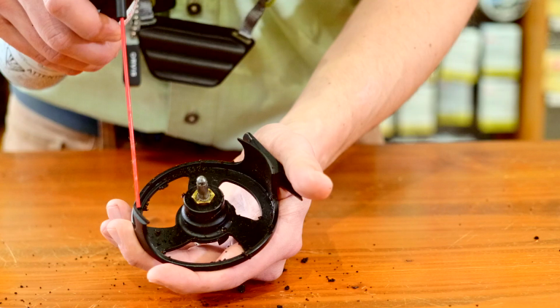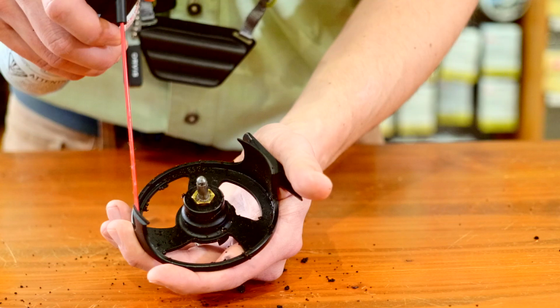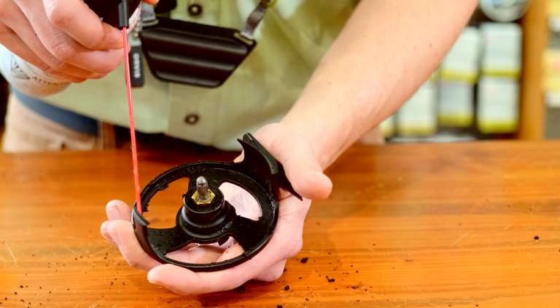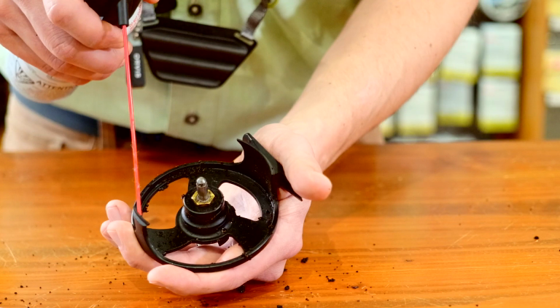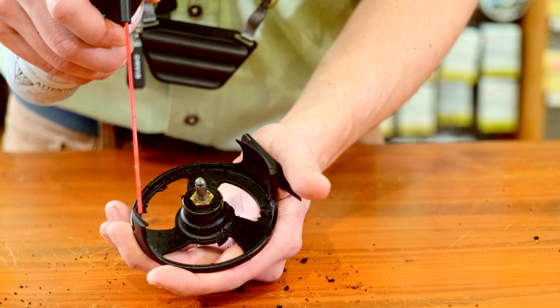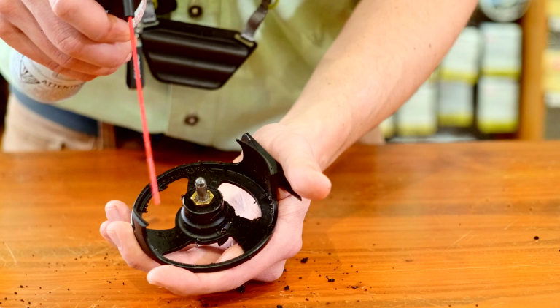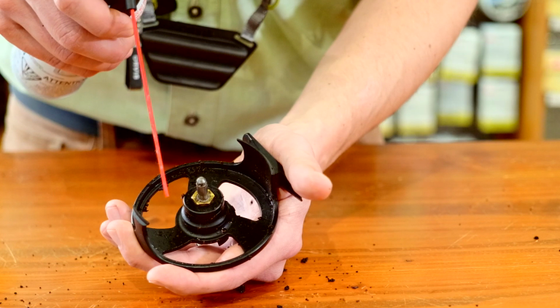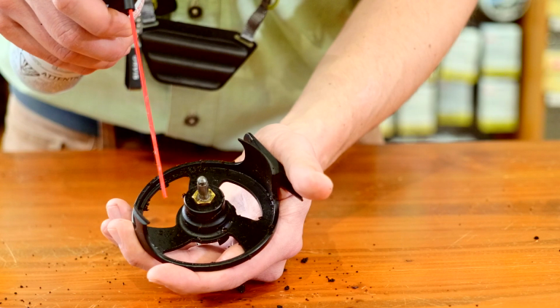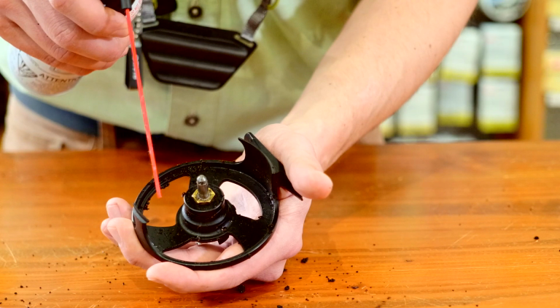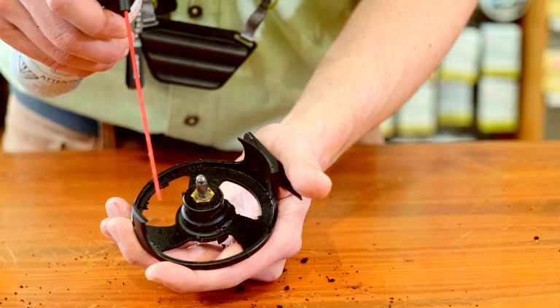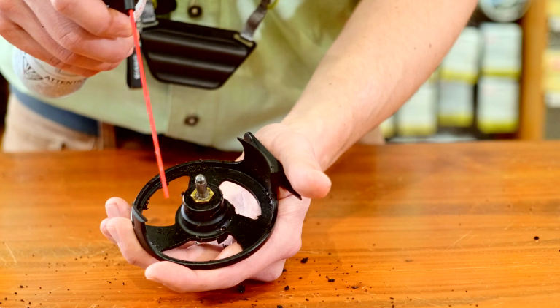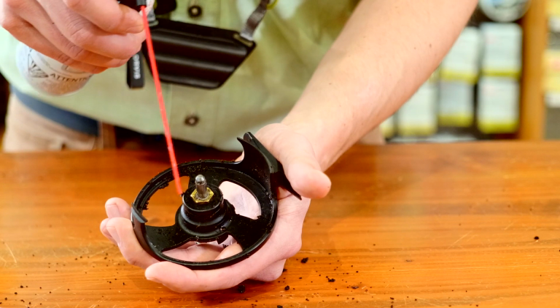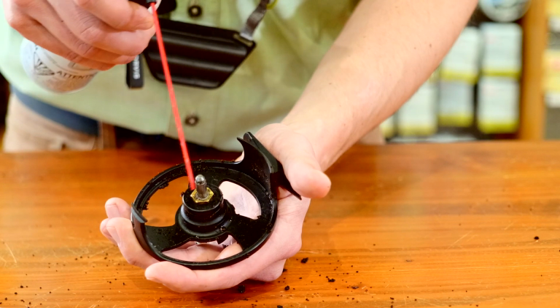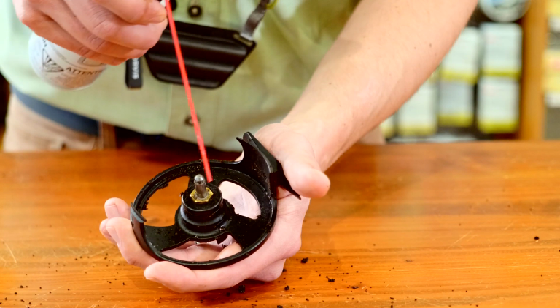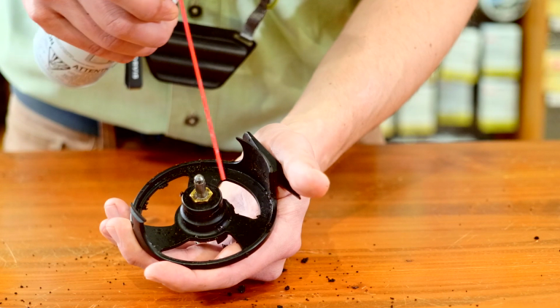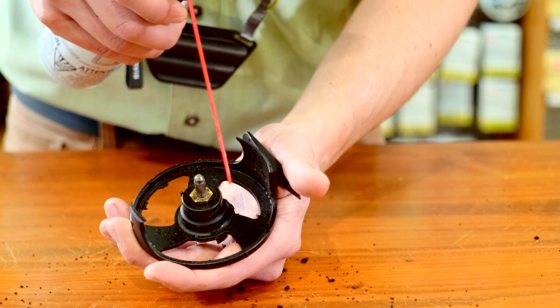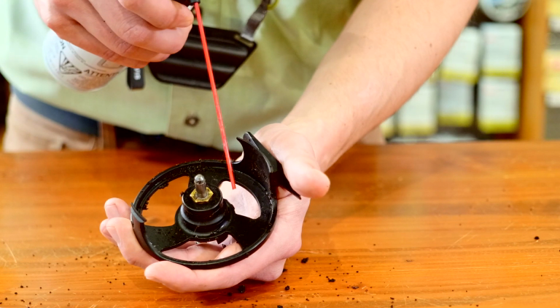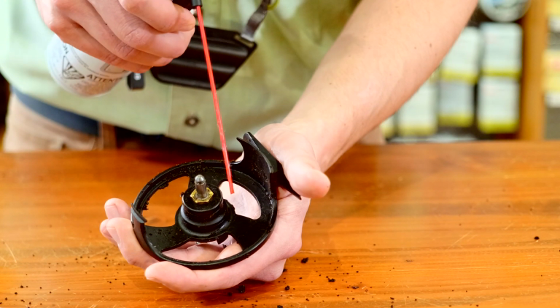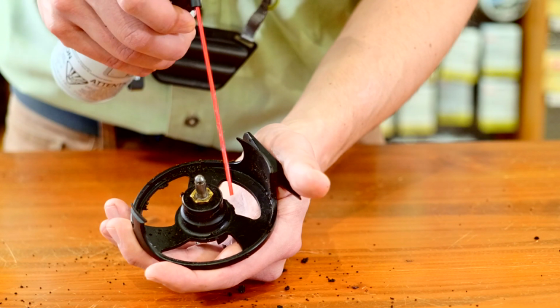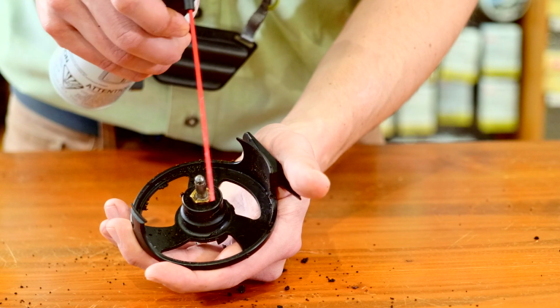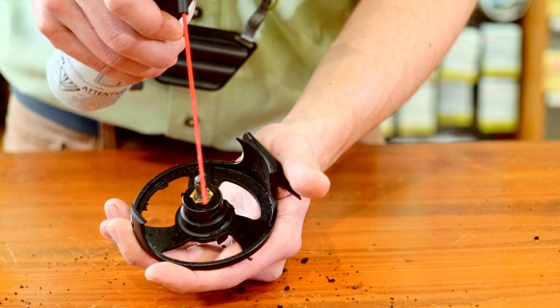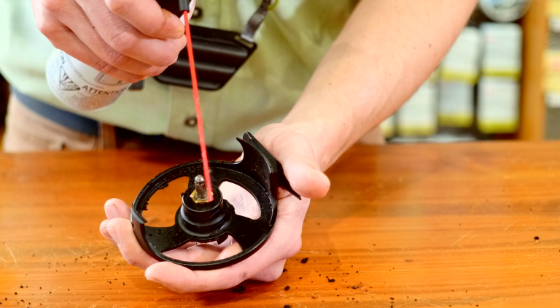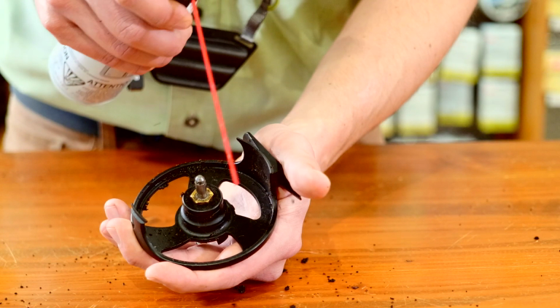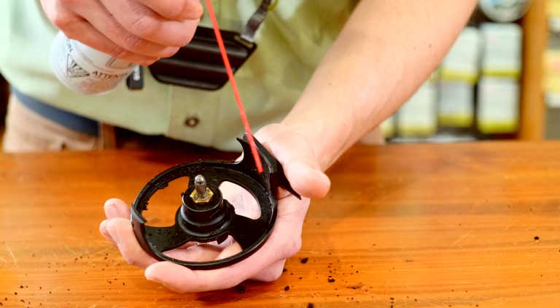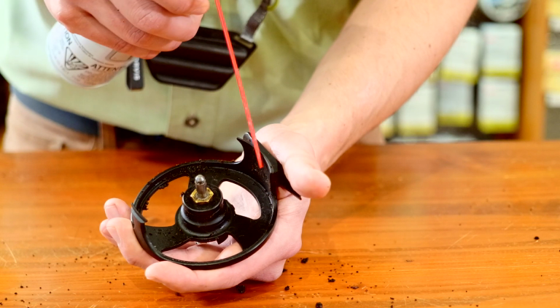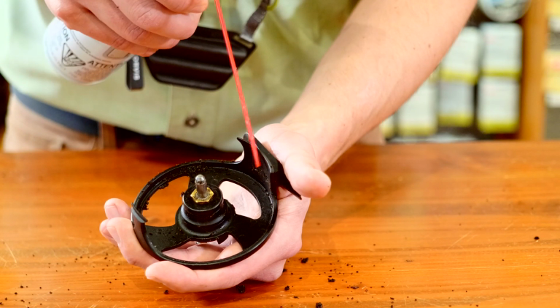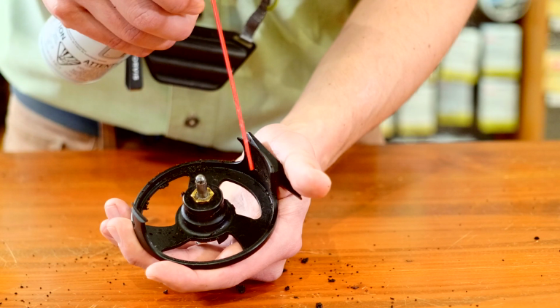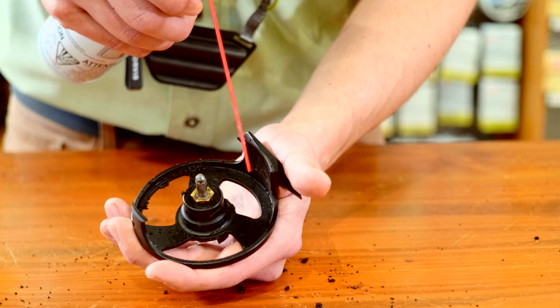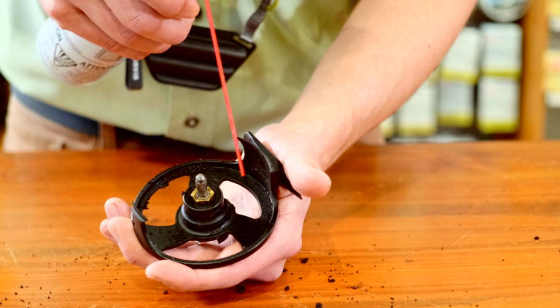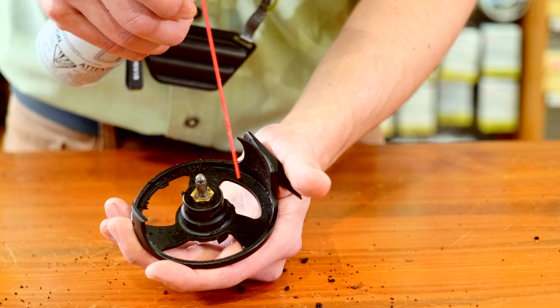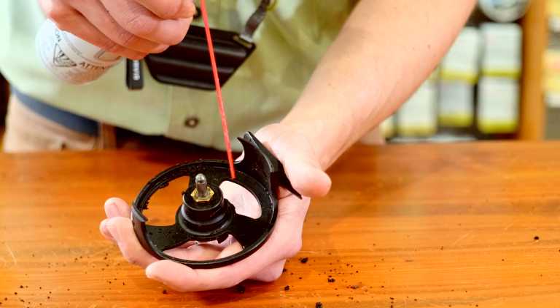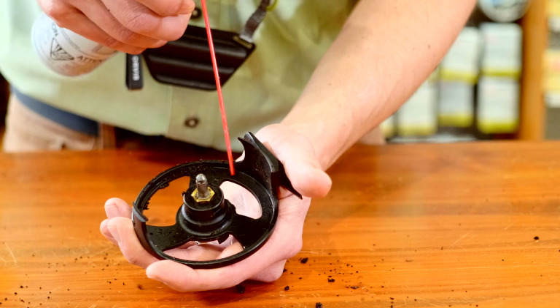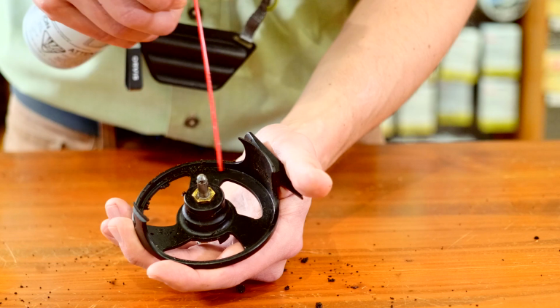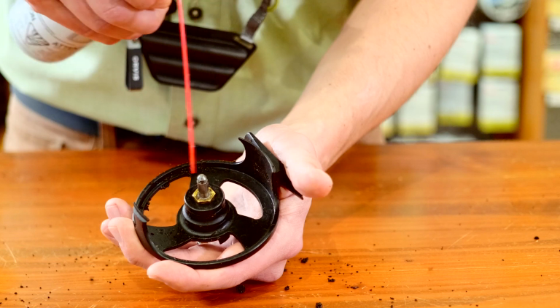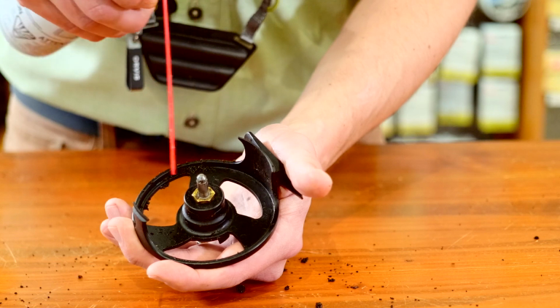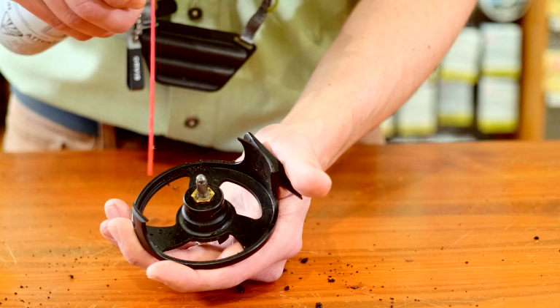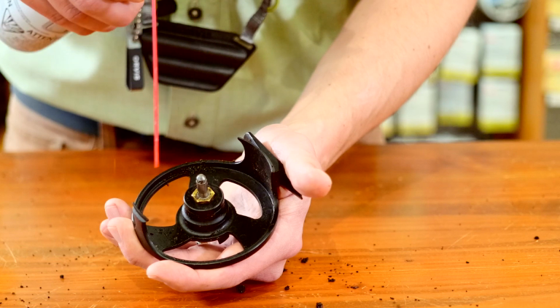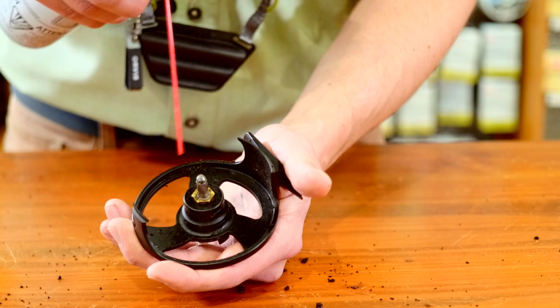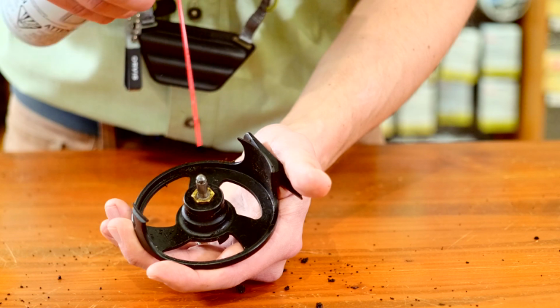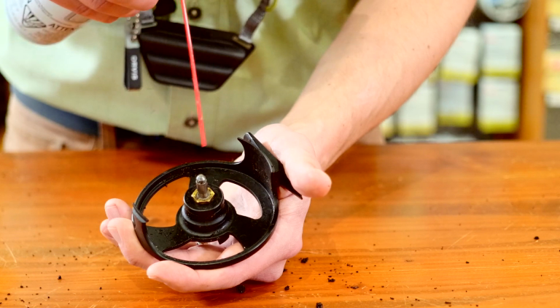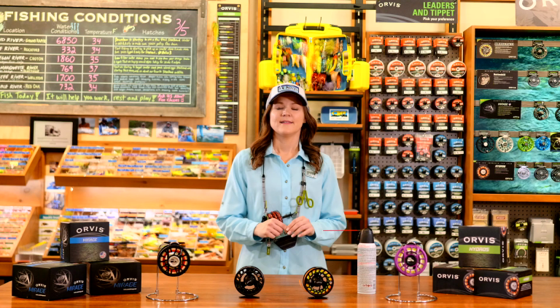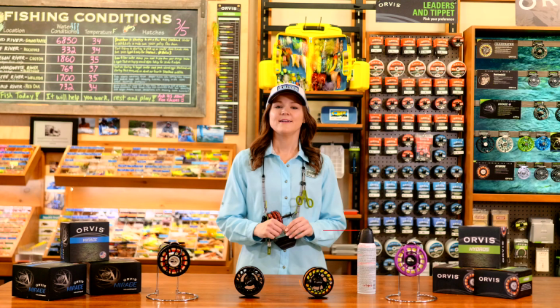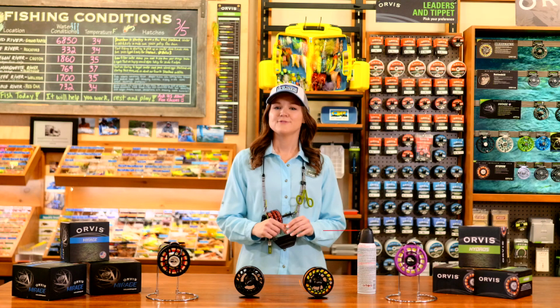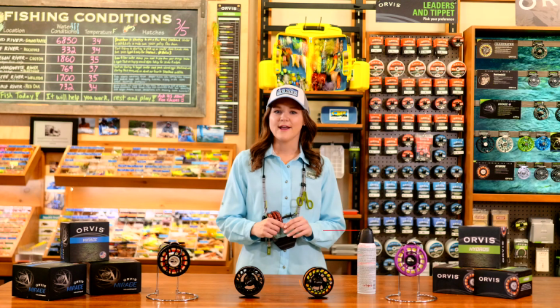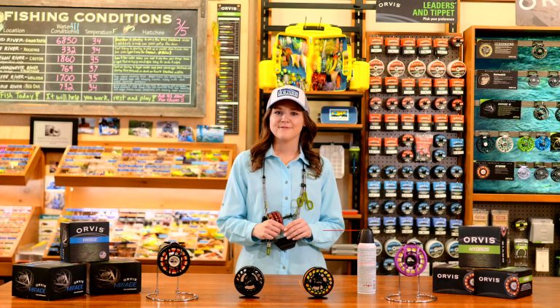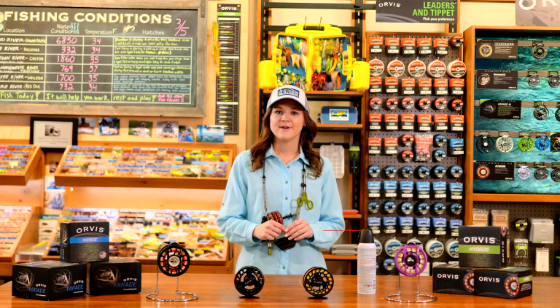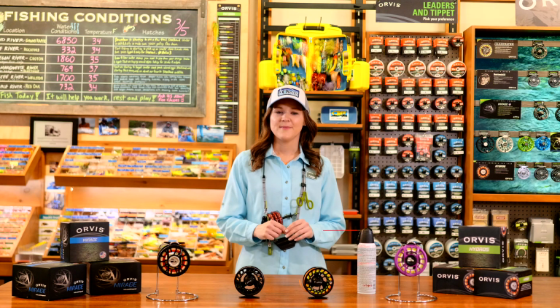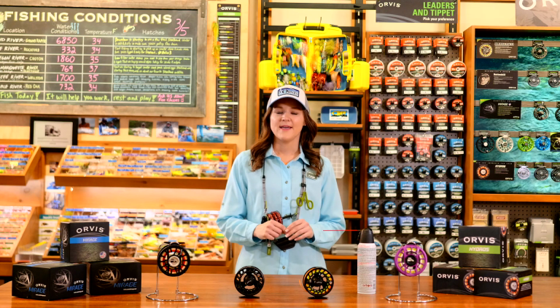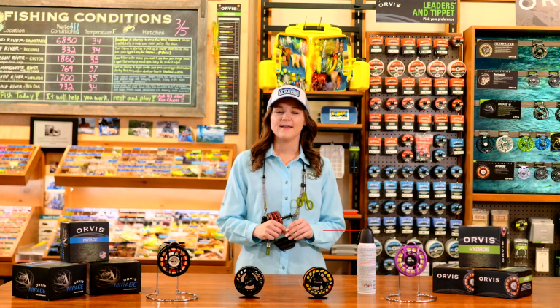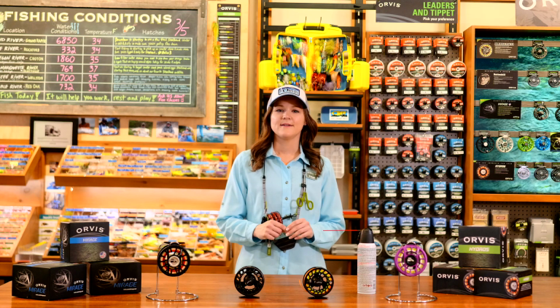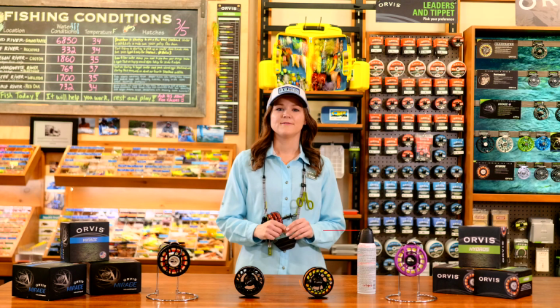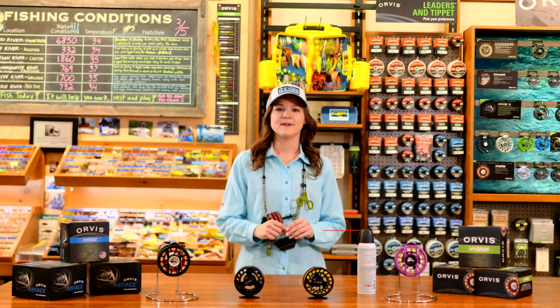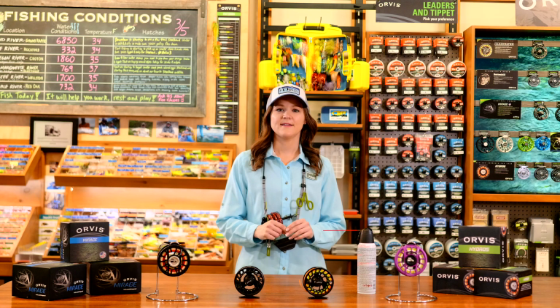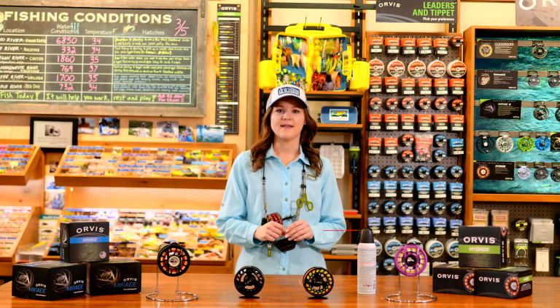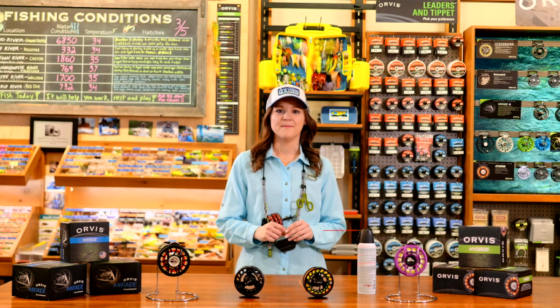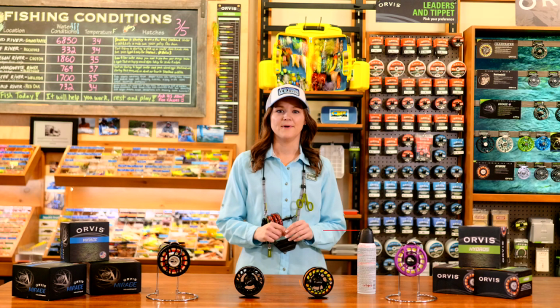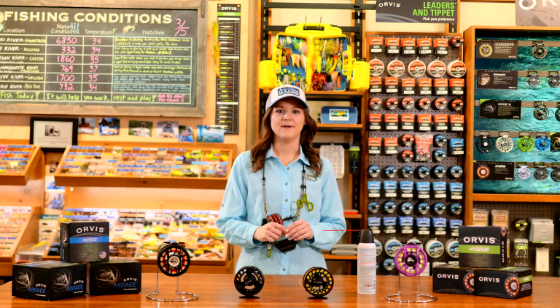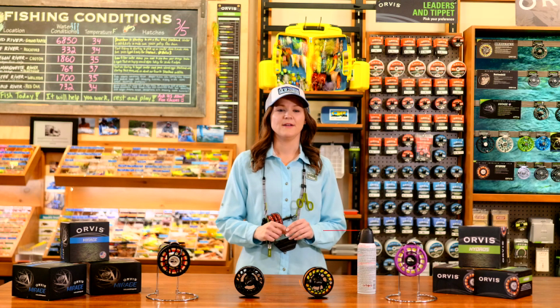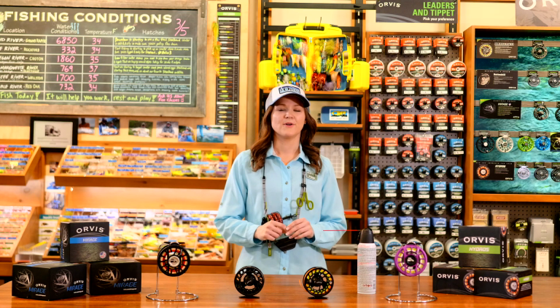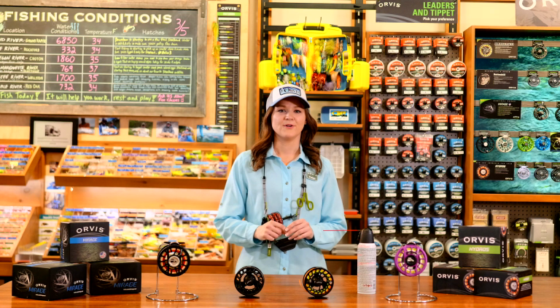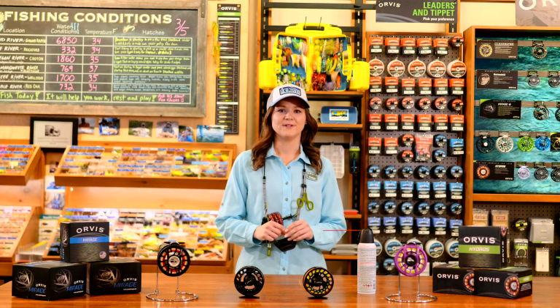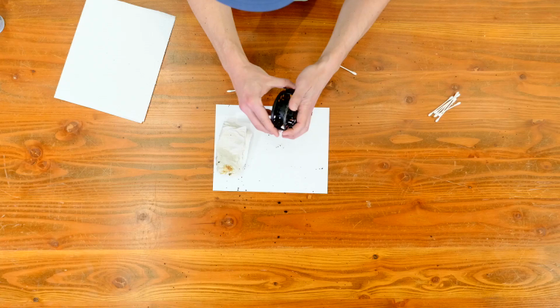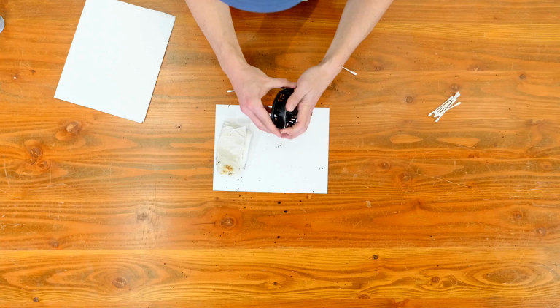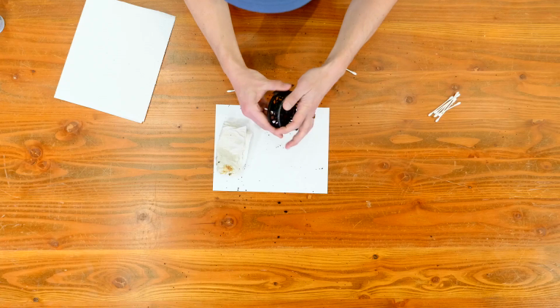If there's sand lodged in any particular spot, a compressed gas duster does wonders. Let it dry for a bit, reassemble, and you're good to go.